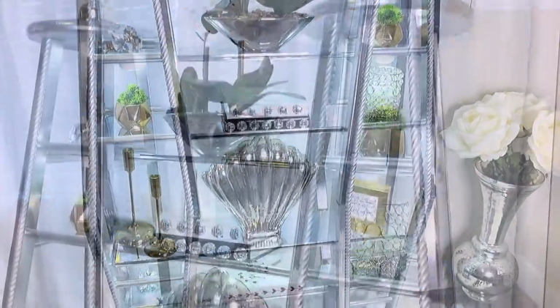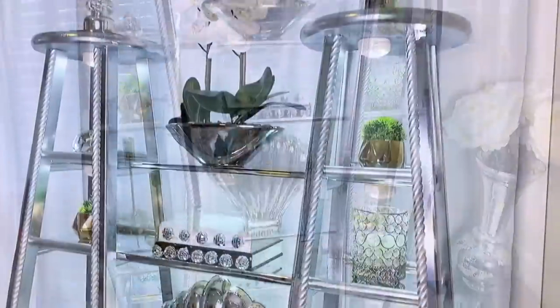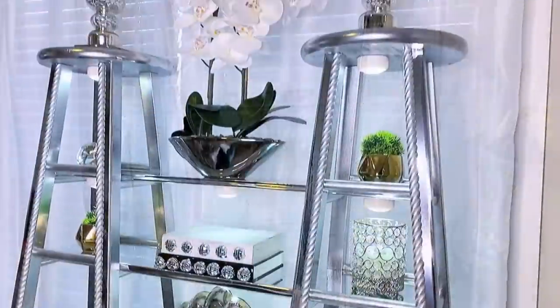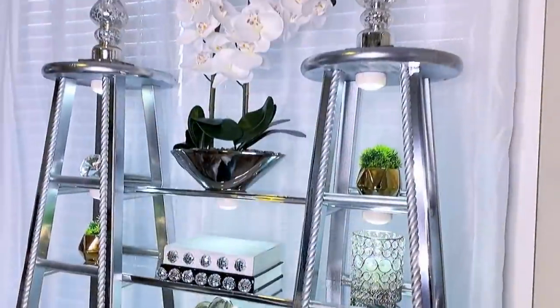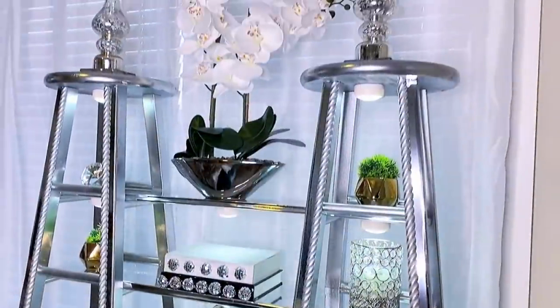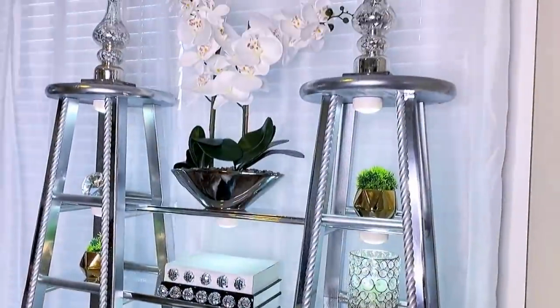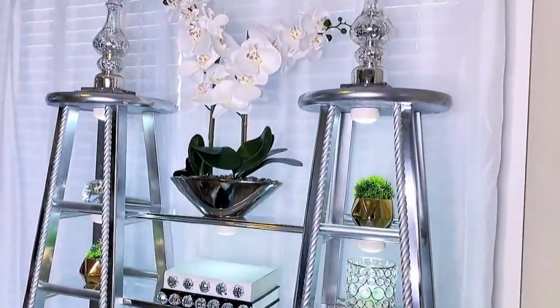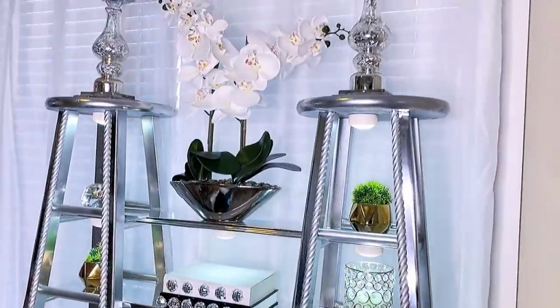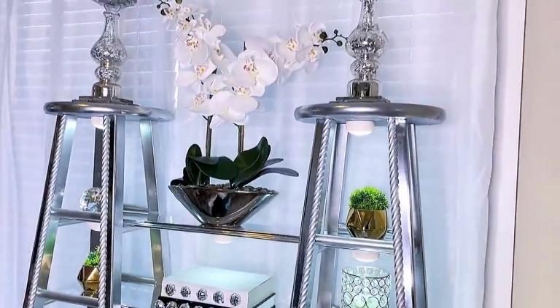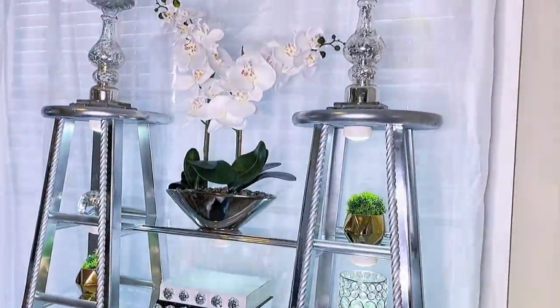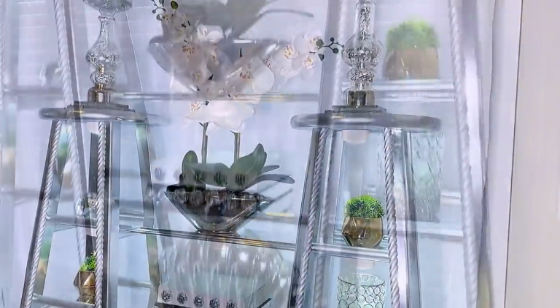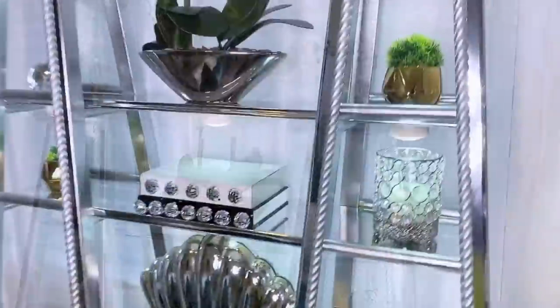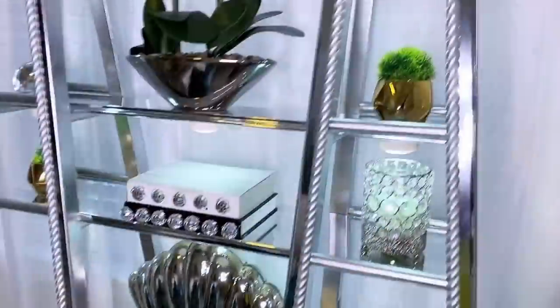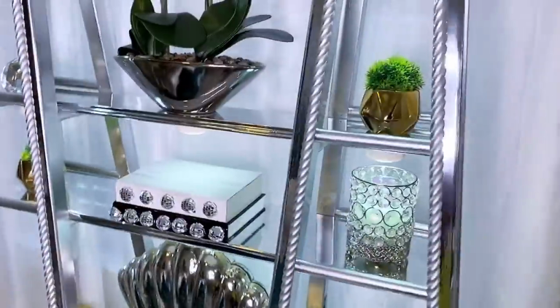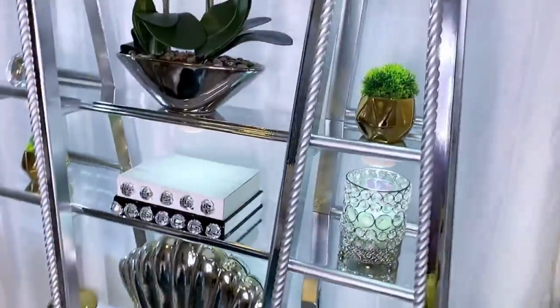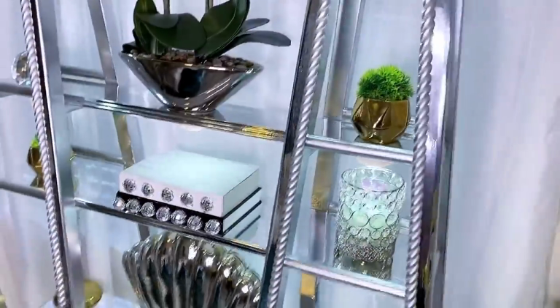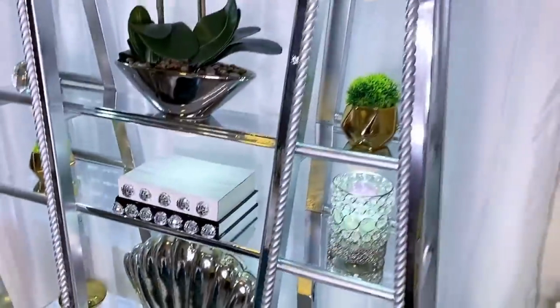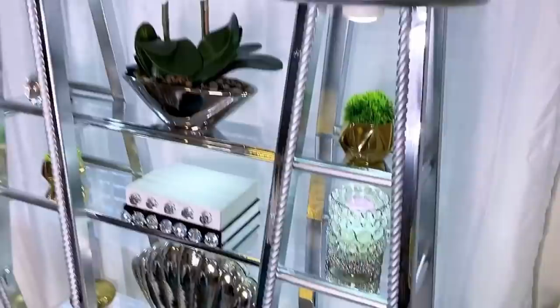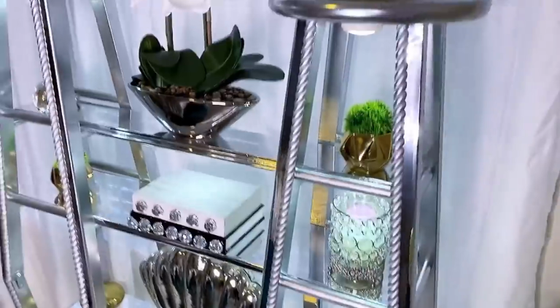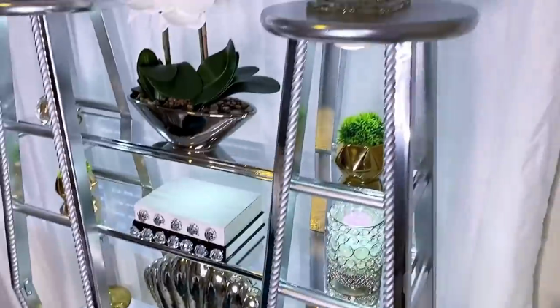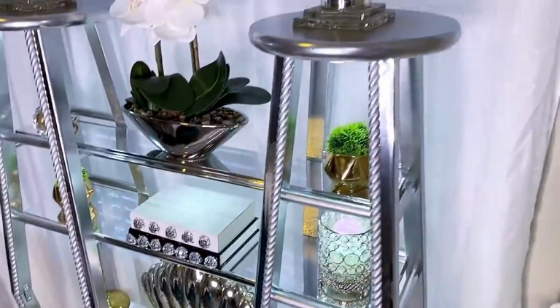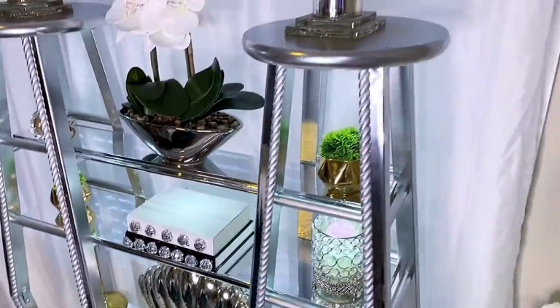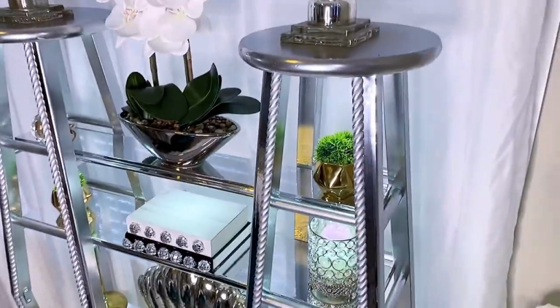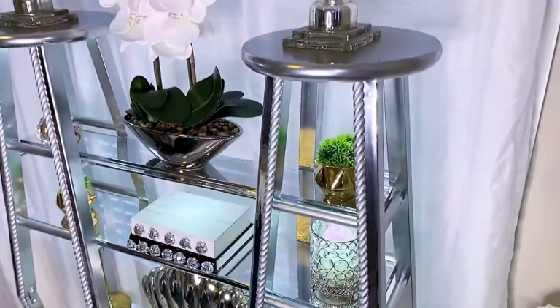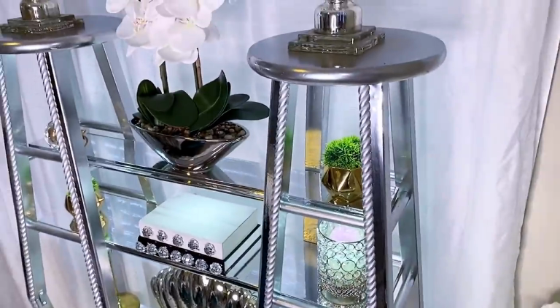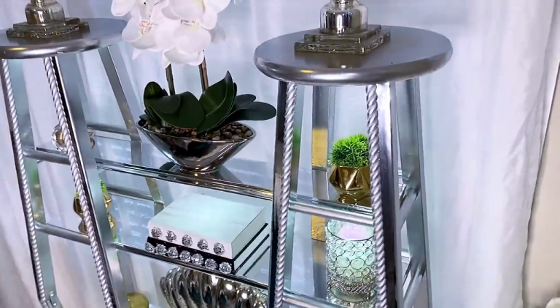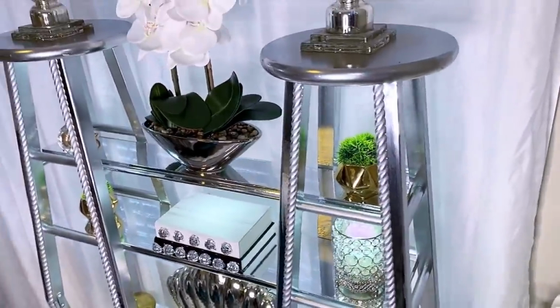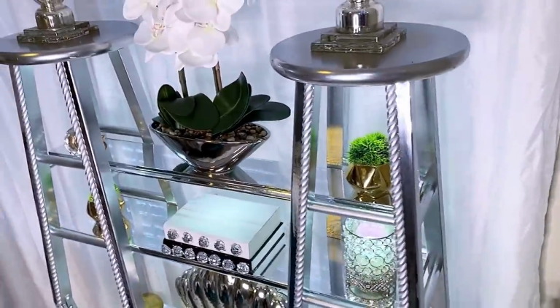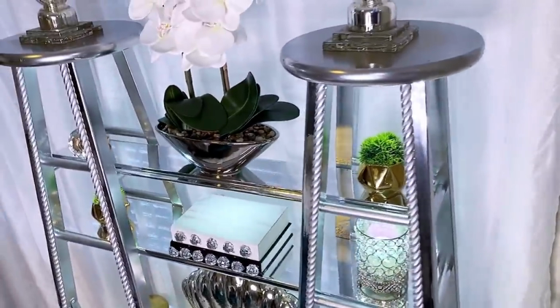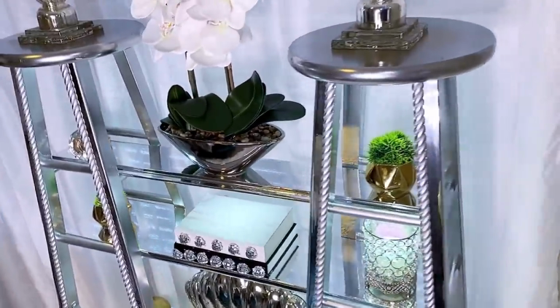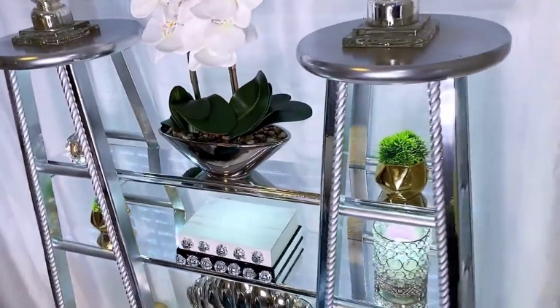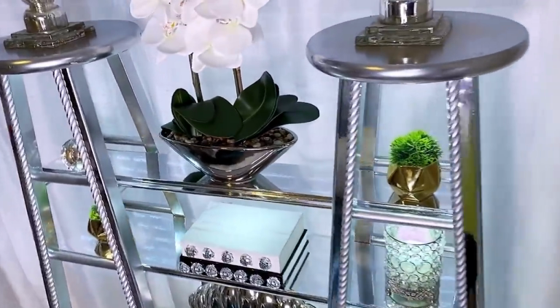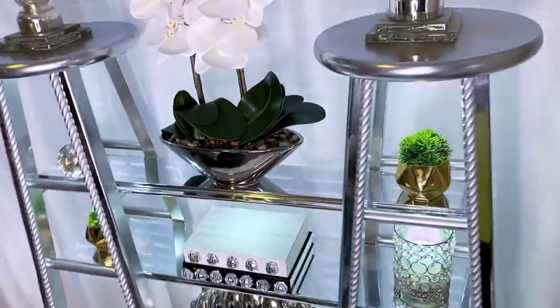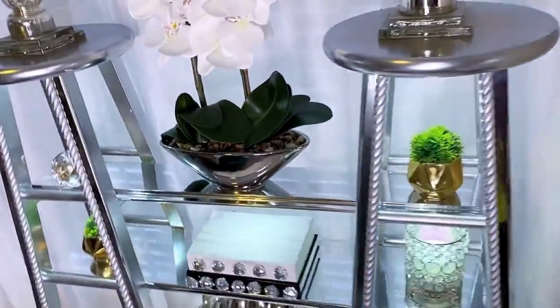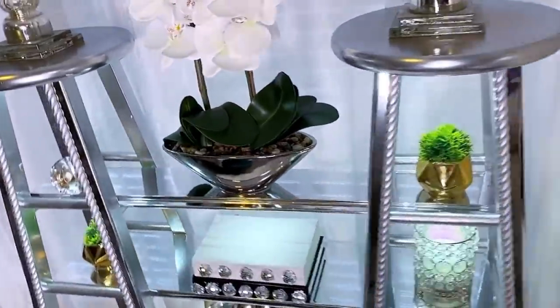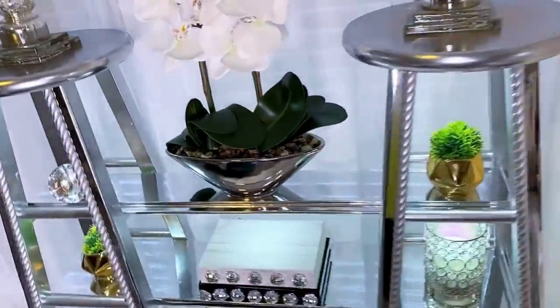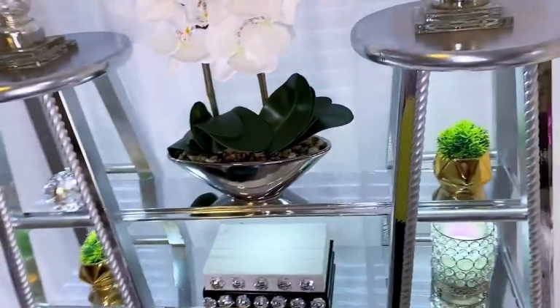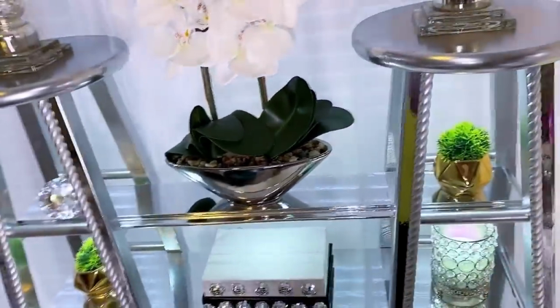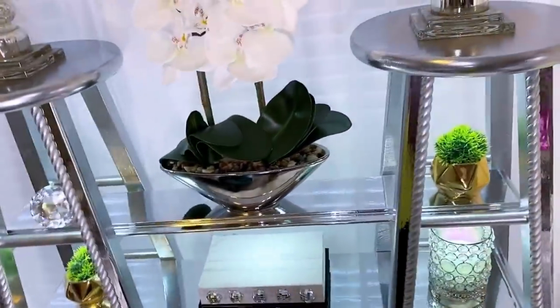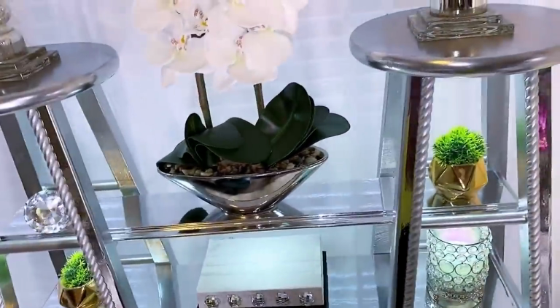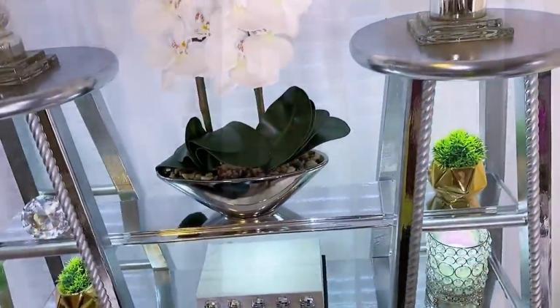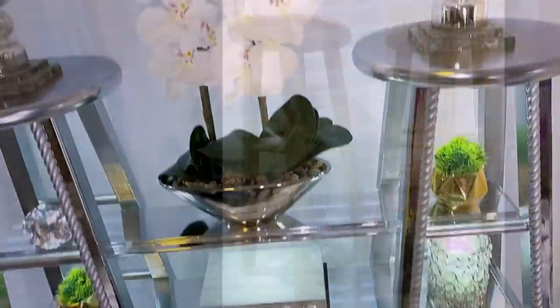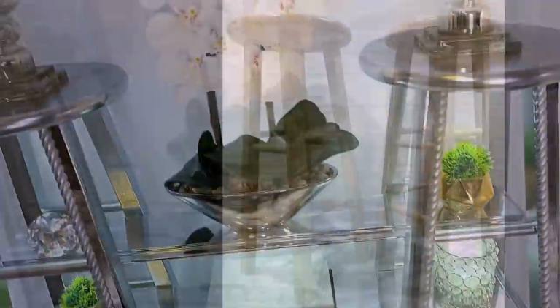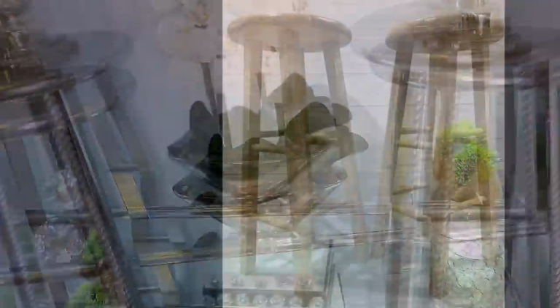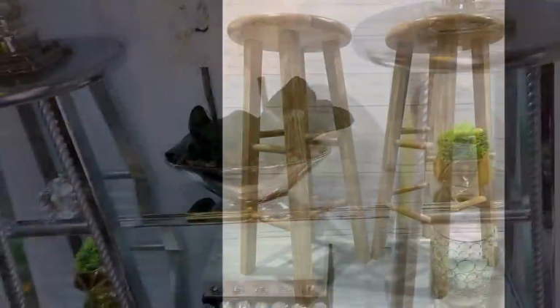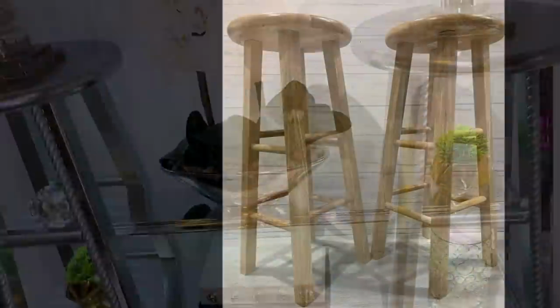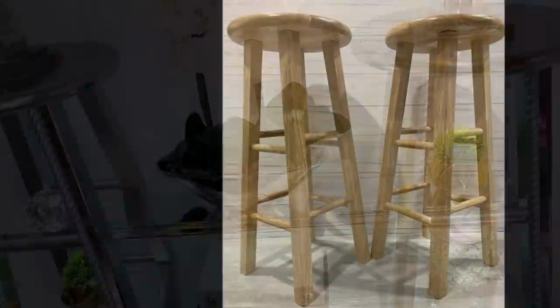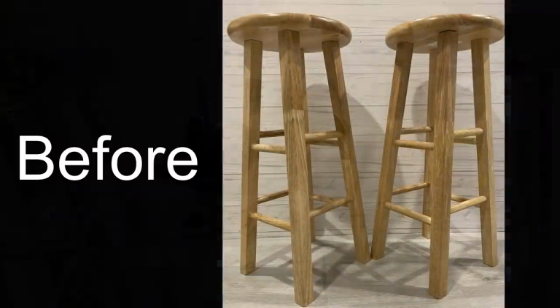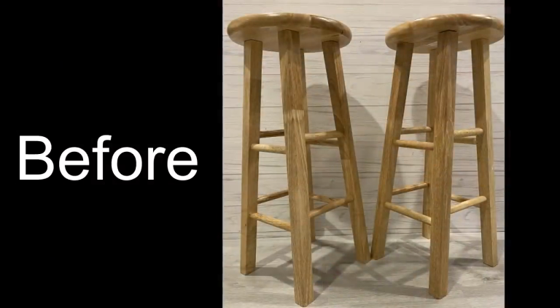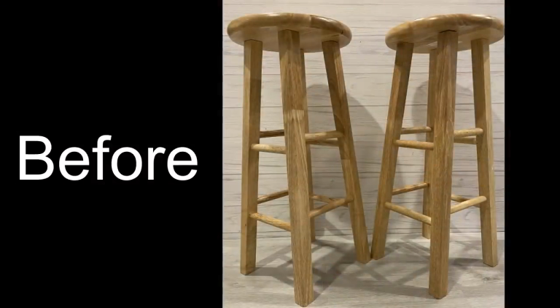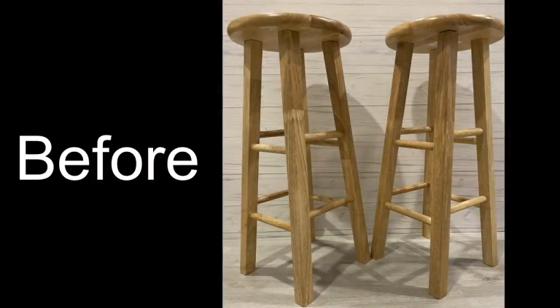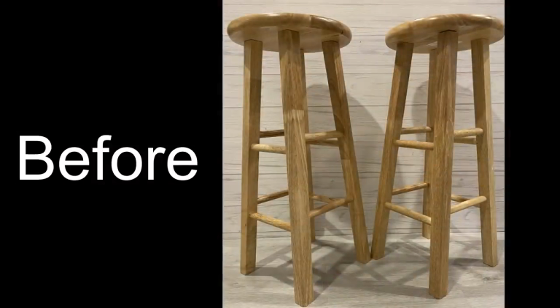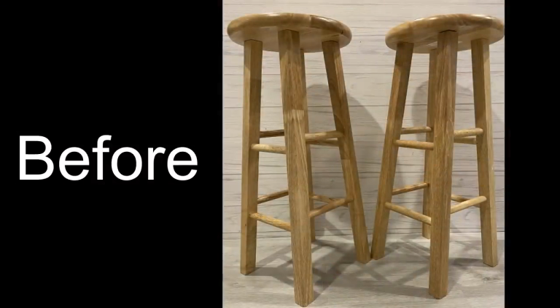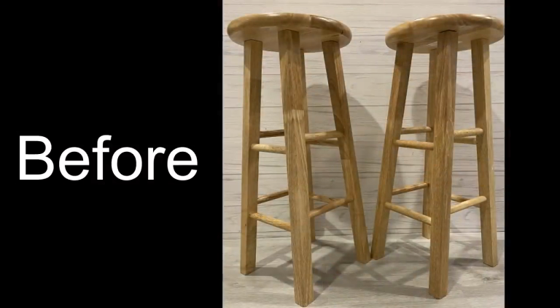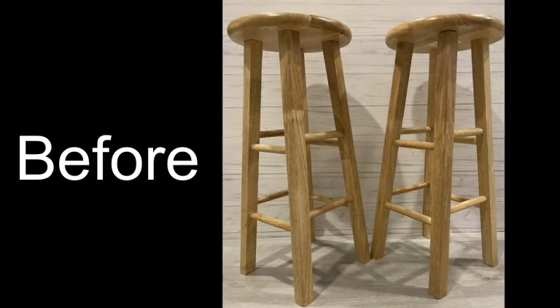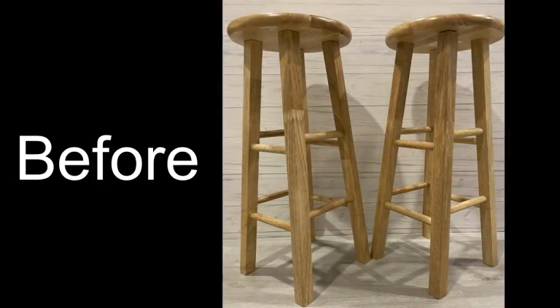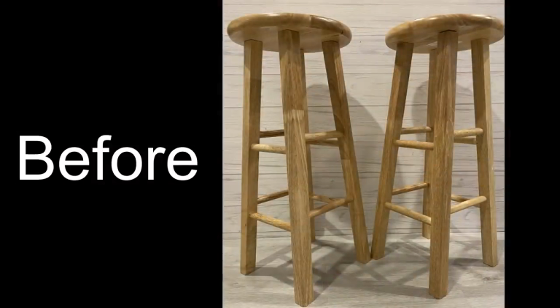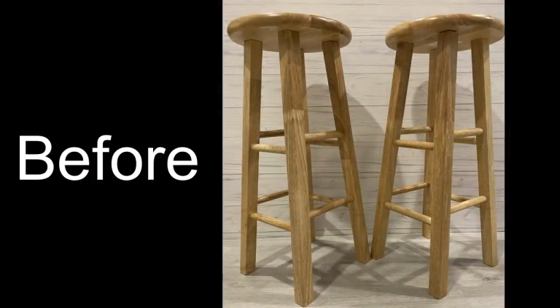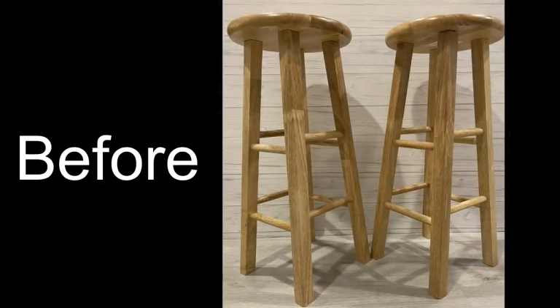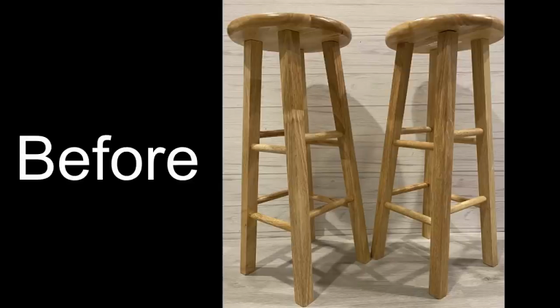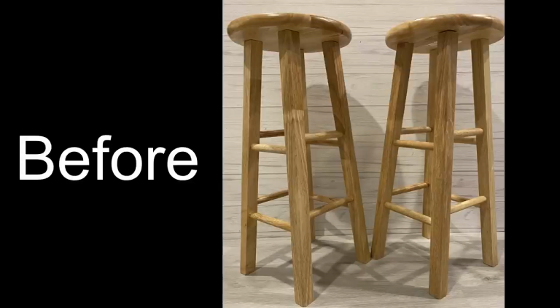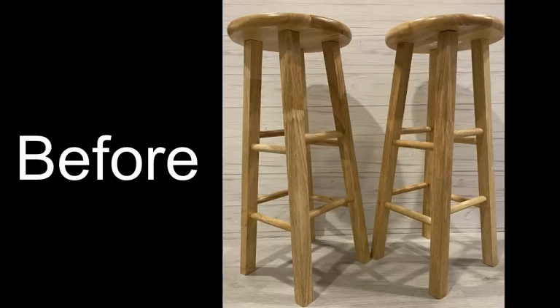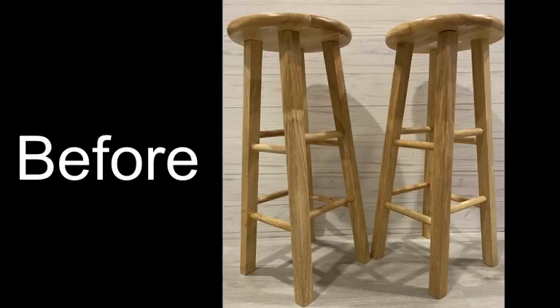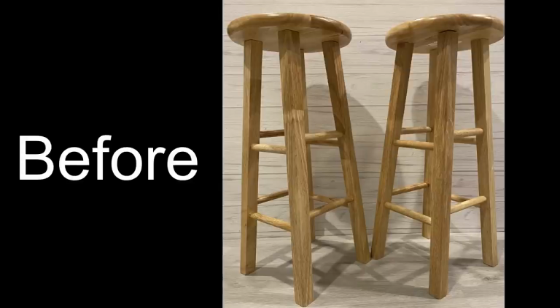This is just one of the ideas that I have for her, and I have much more to share with you guys on how to use these bar stools to decorate your homes.